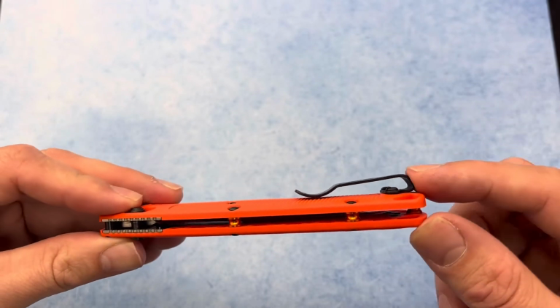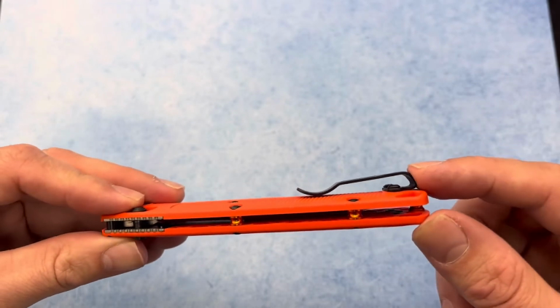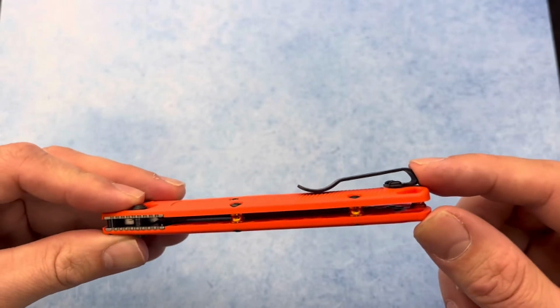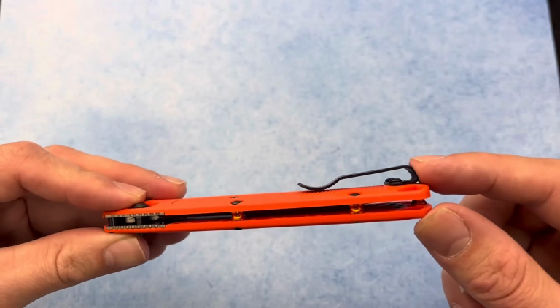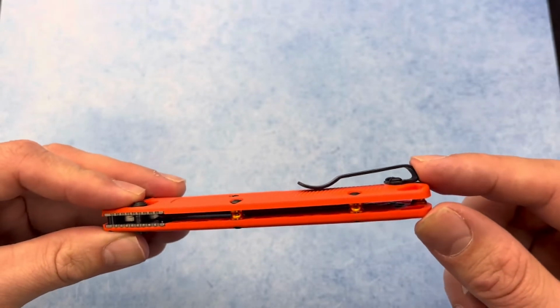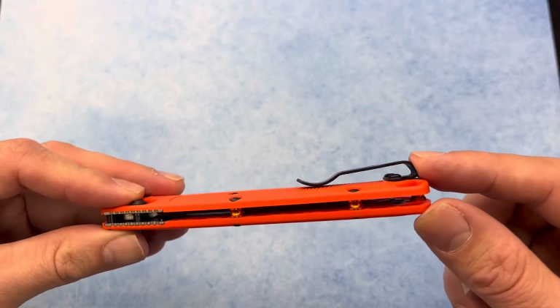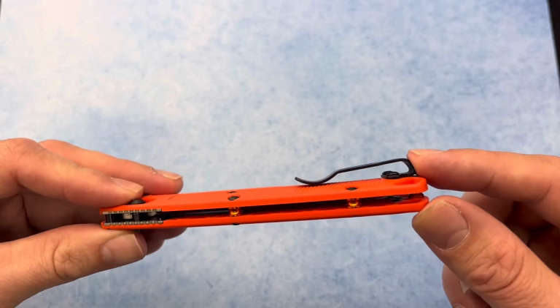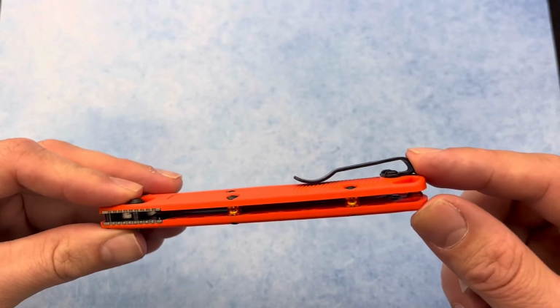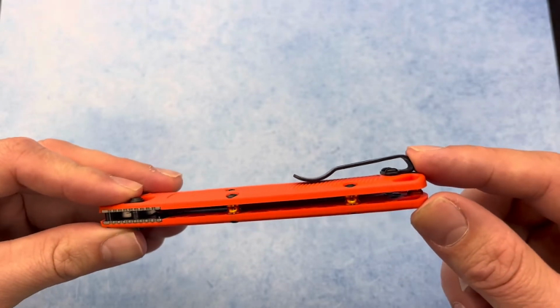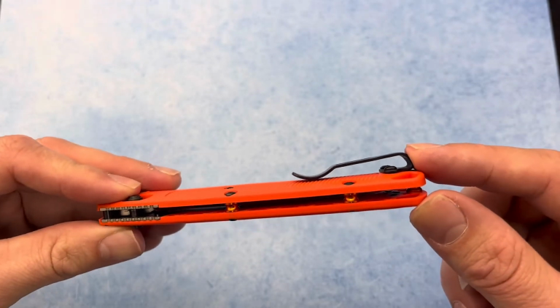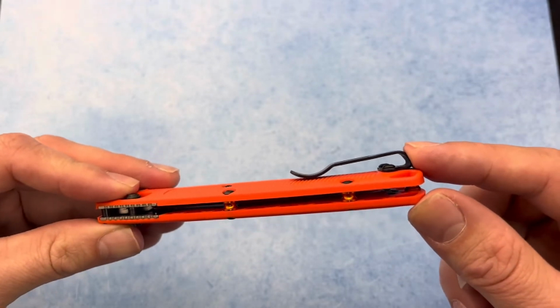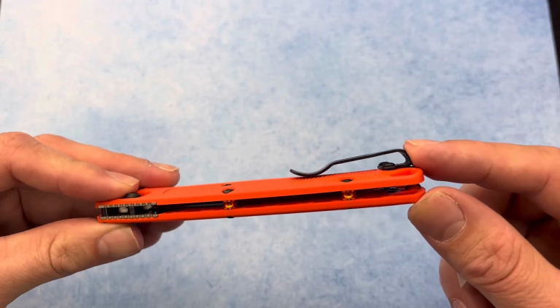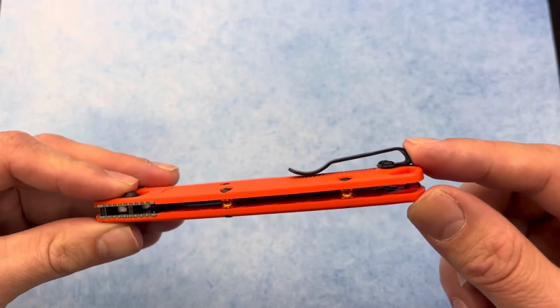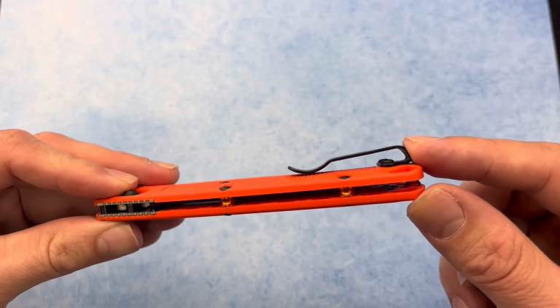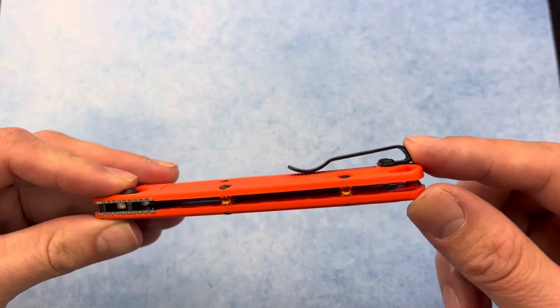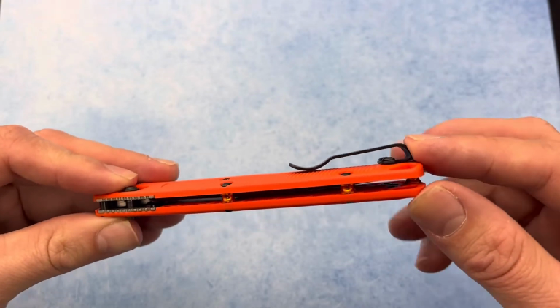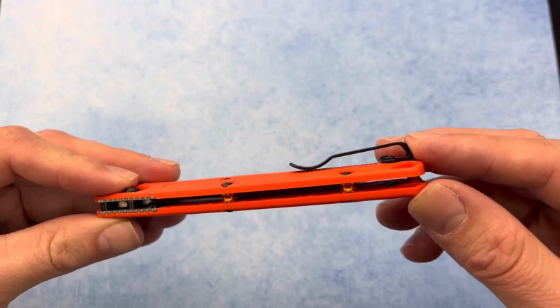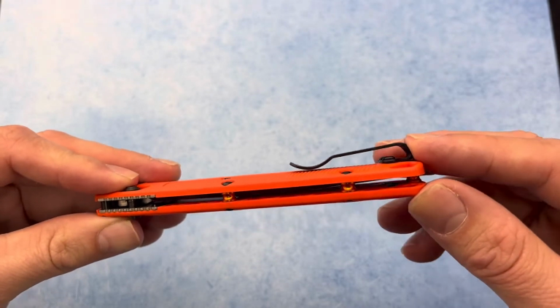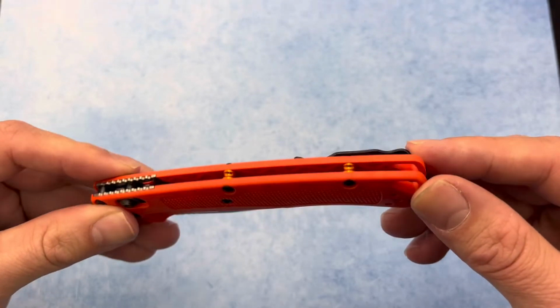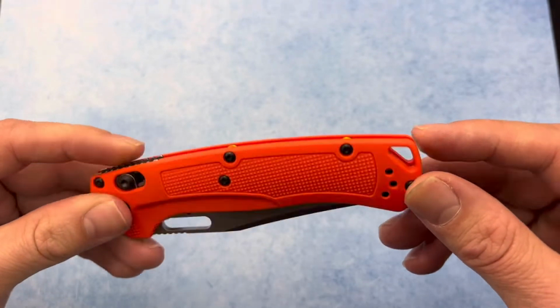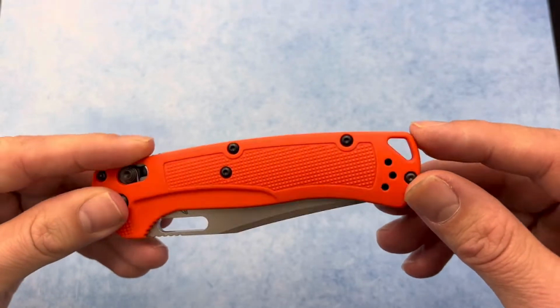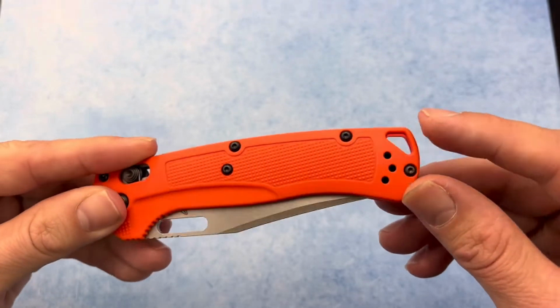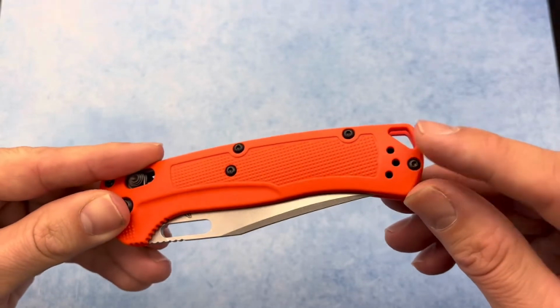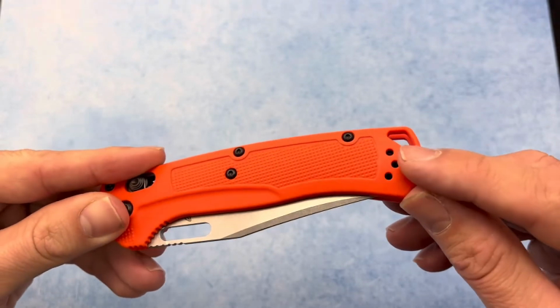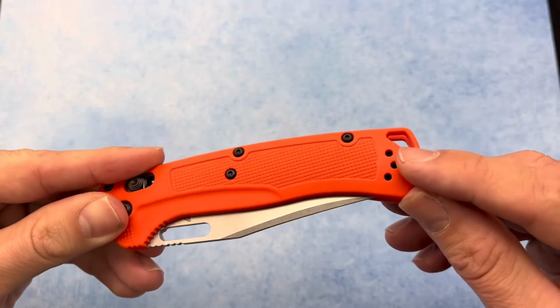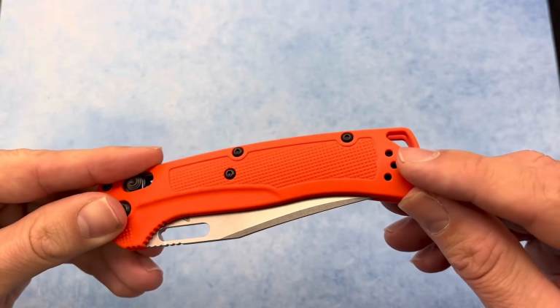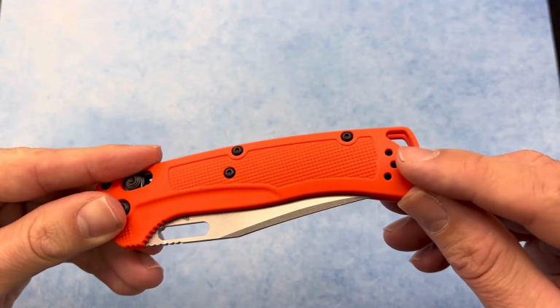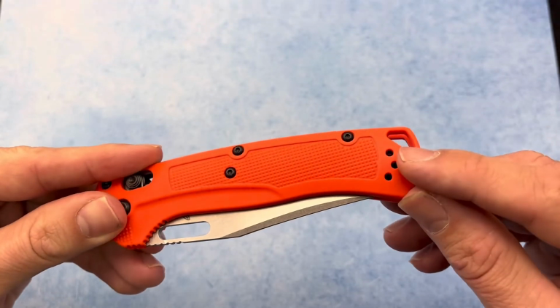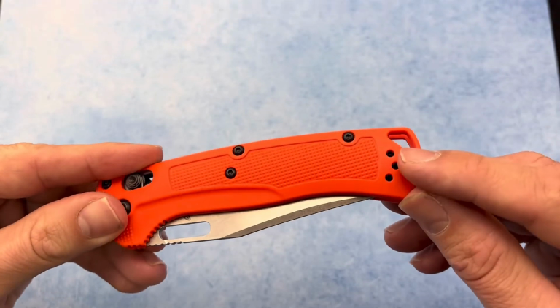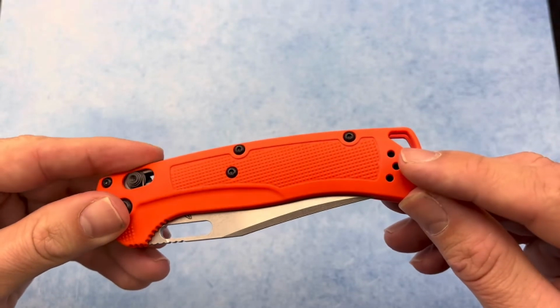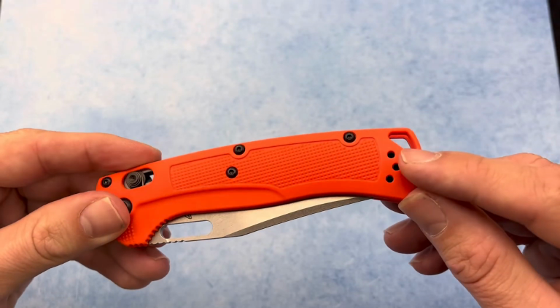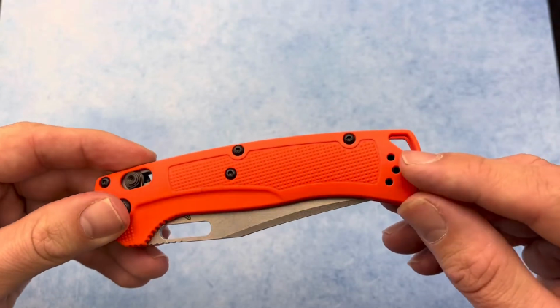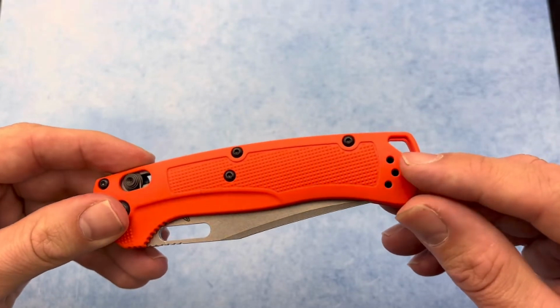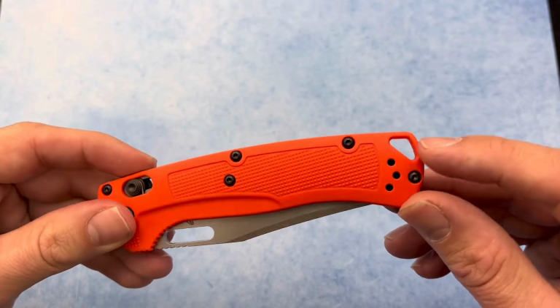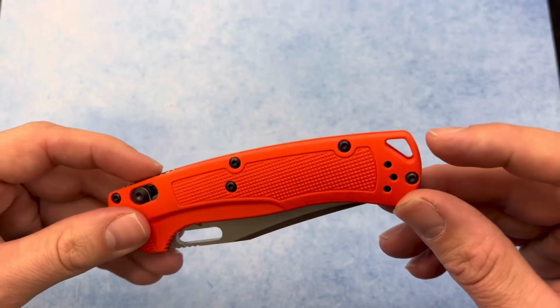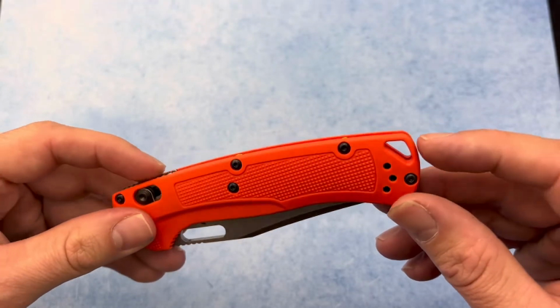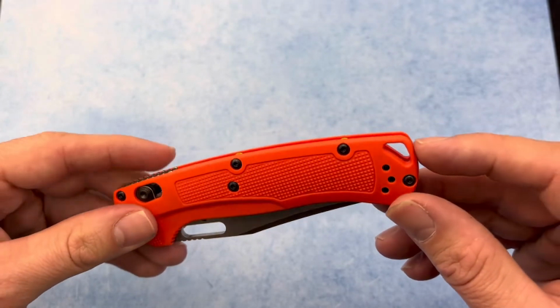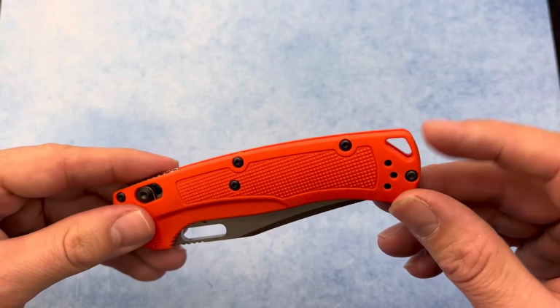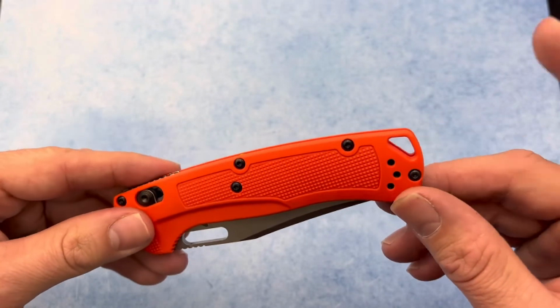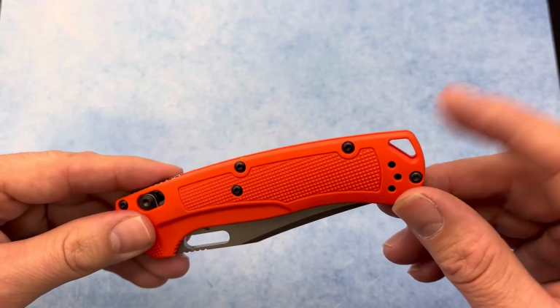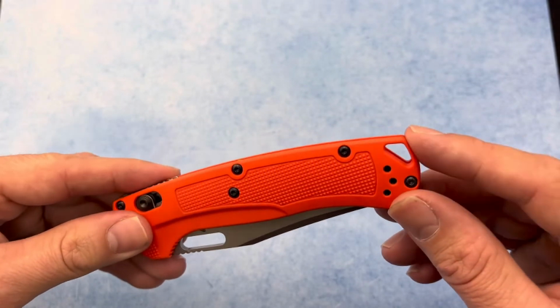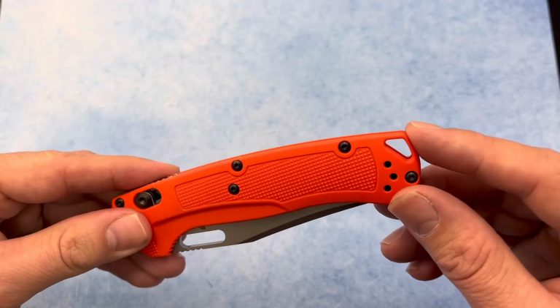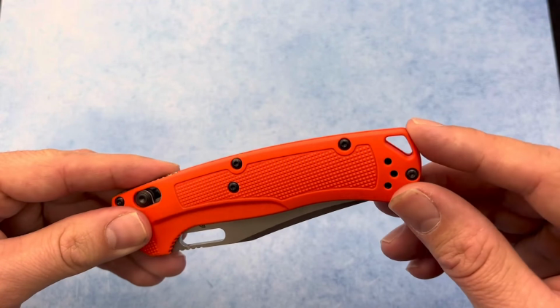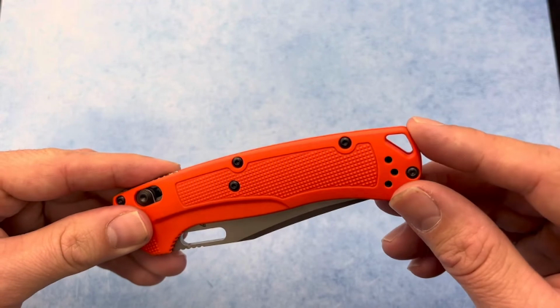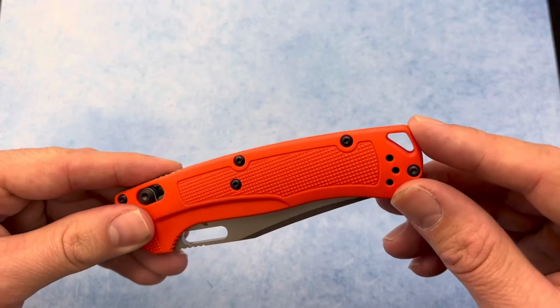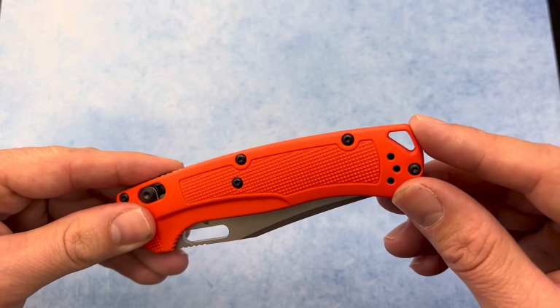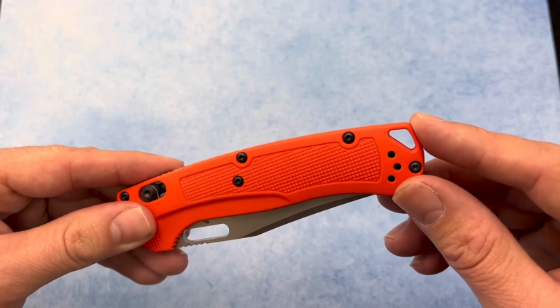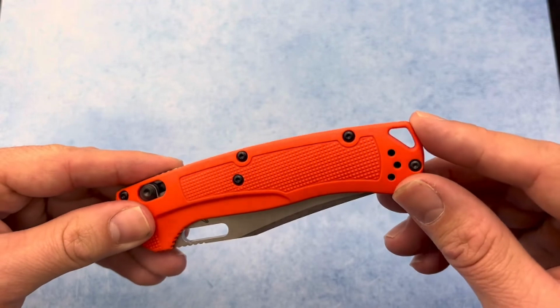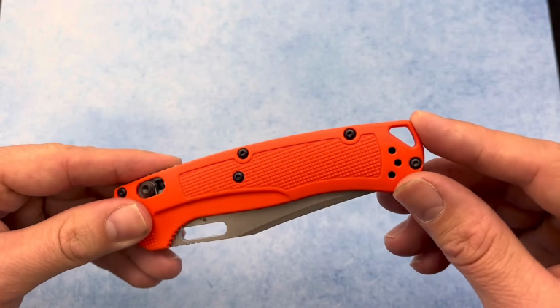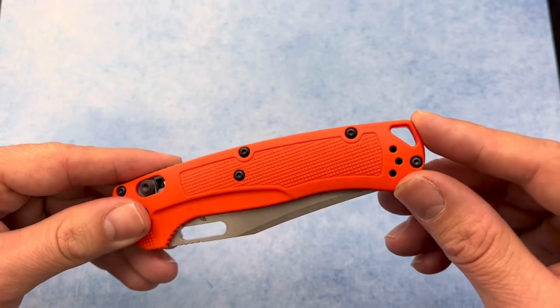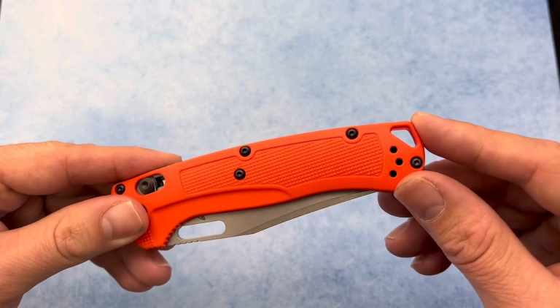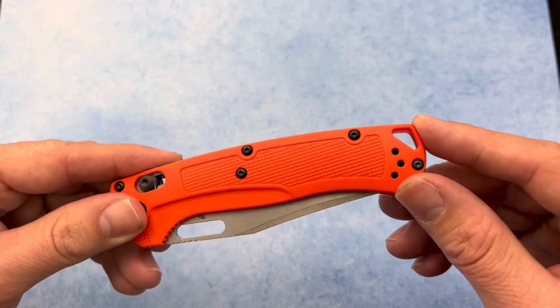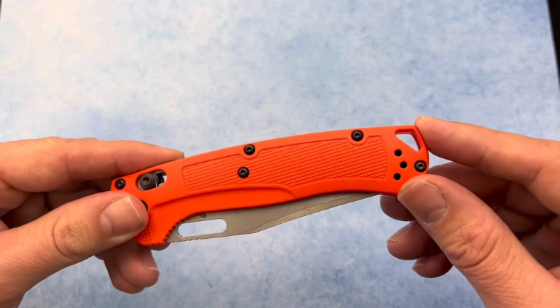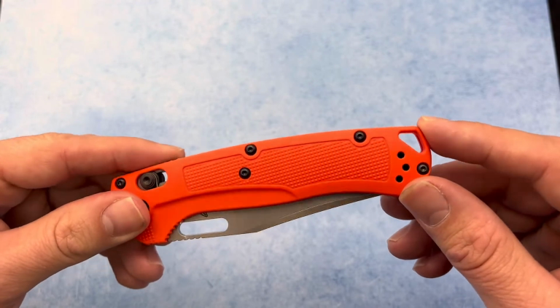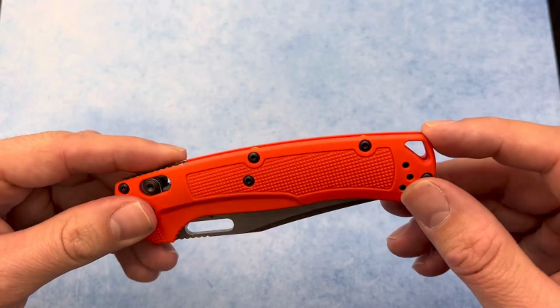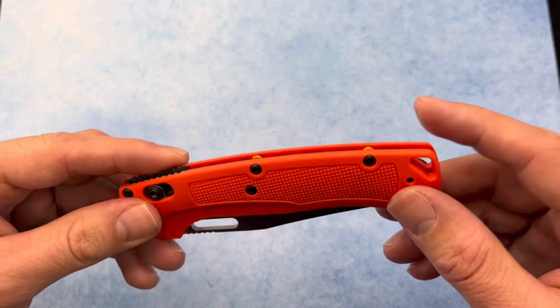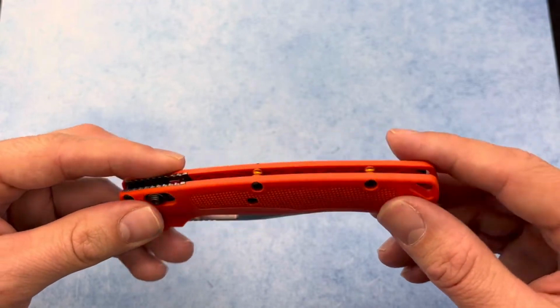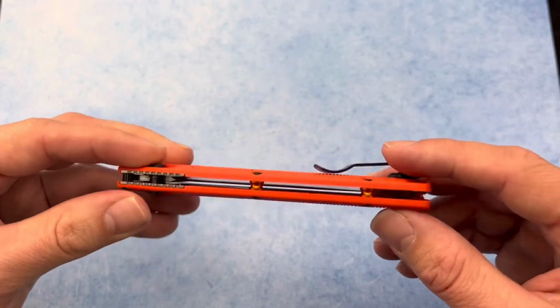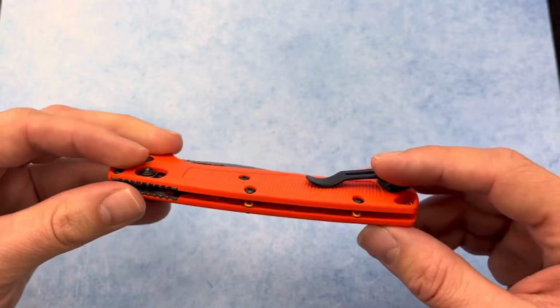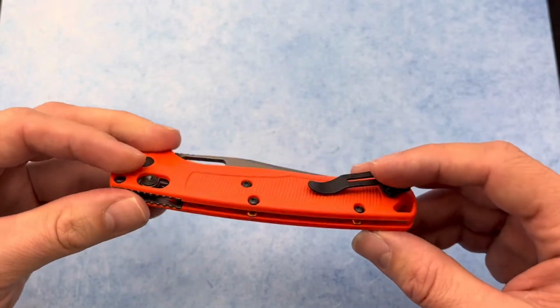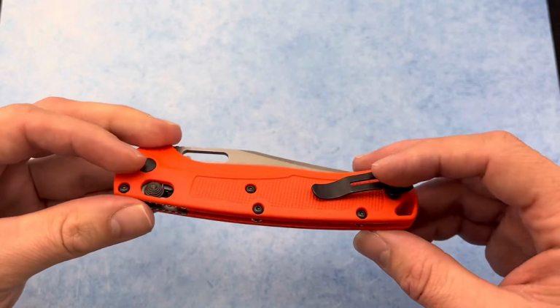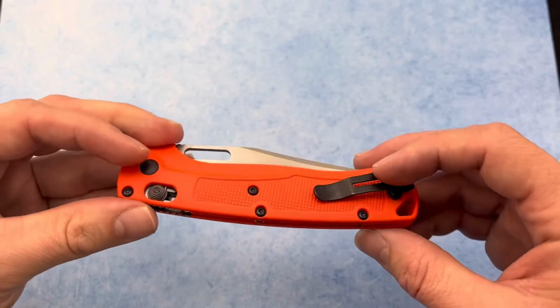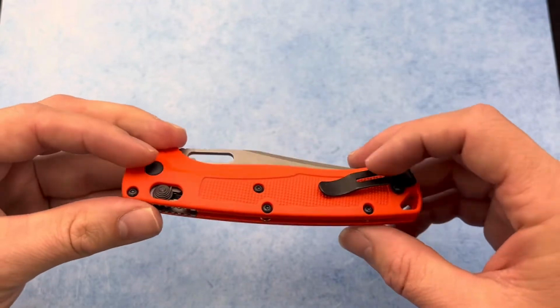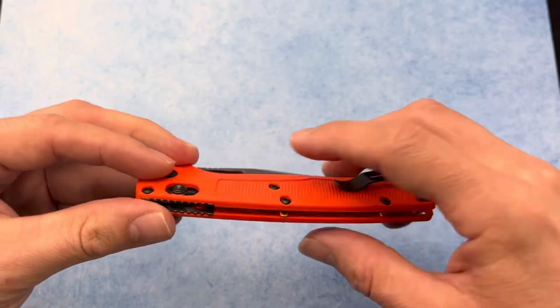It comes with a deep carry pocket clip that can be moved to either side of the knife. There's also a place to tie a lanyard if that's your thing.